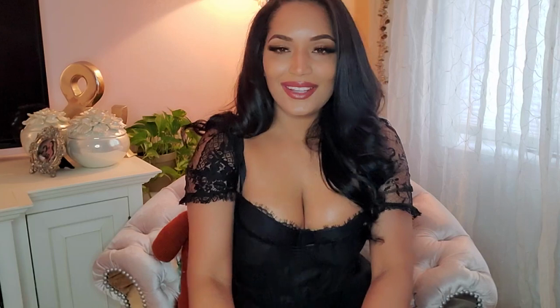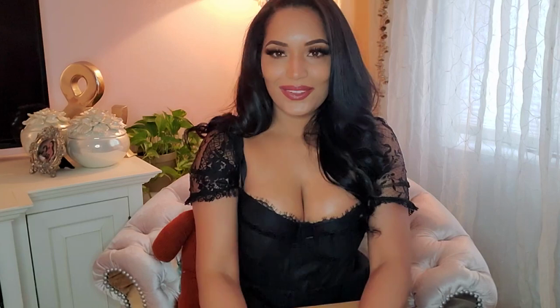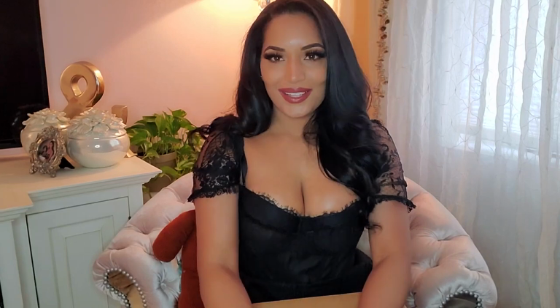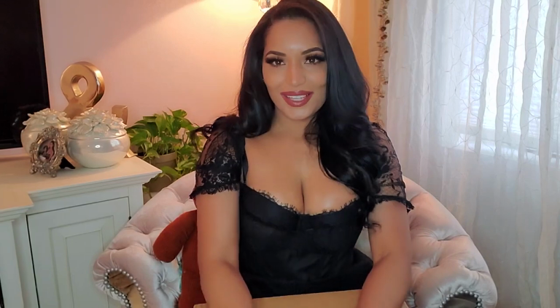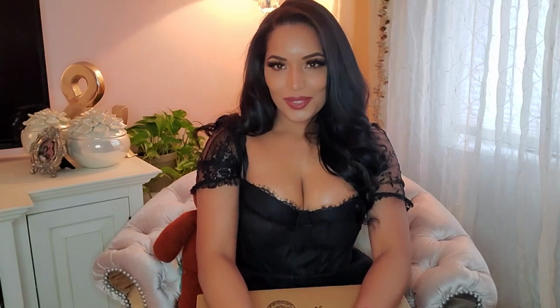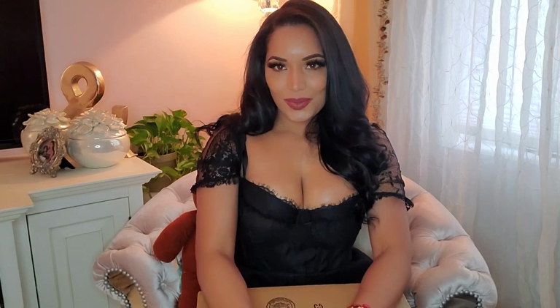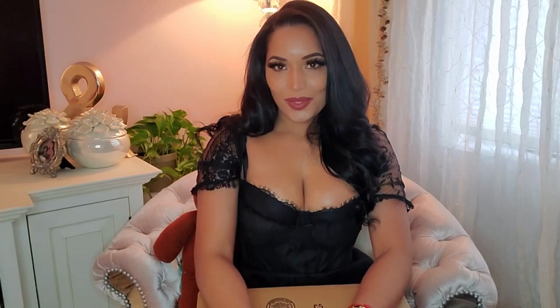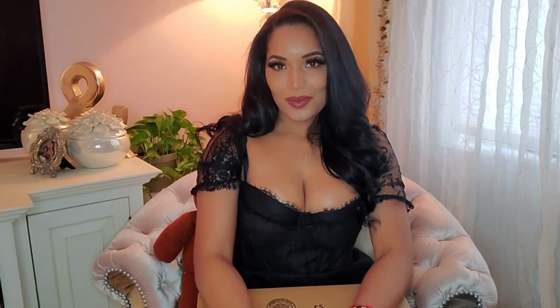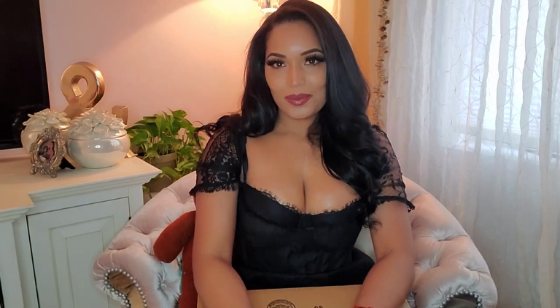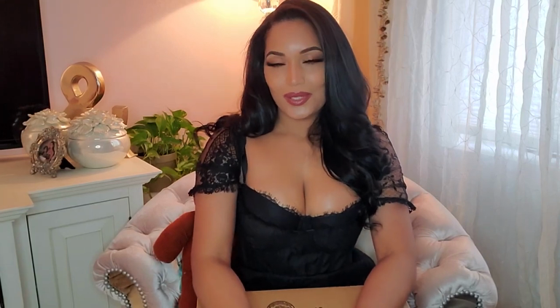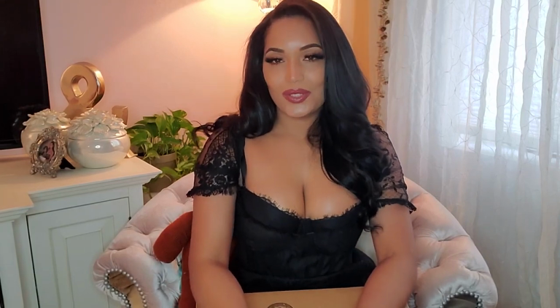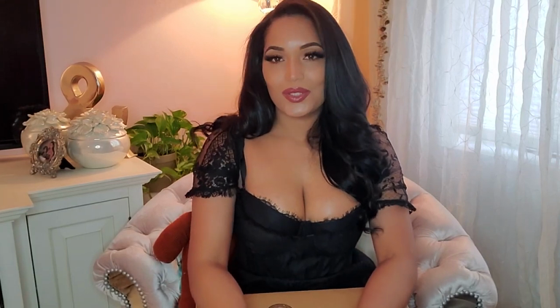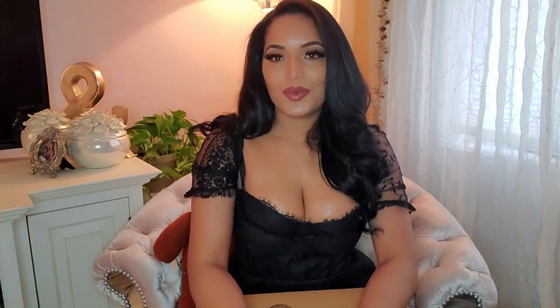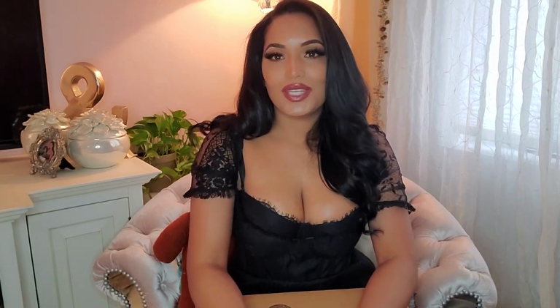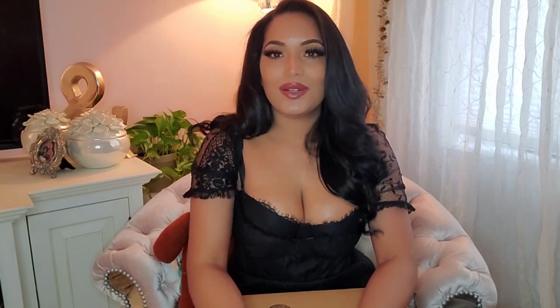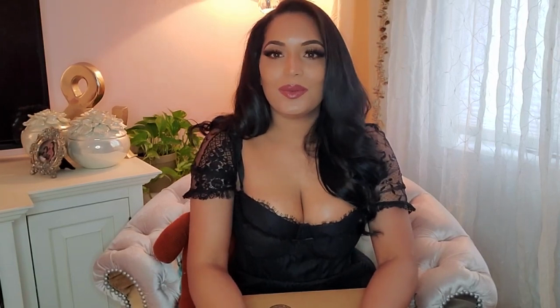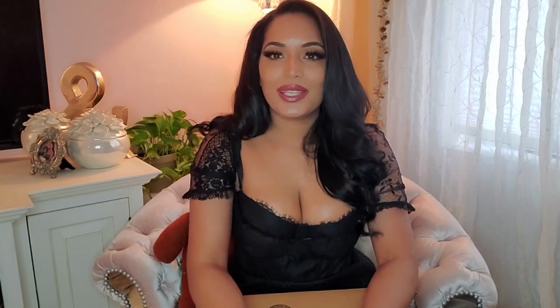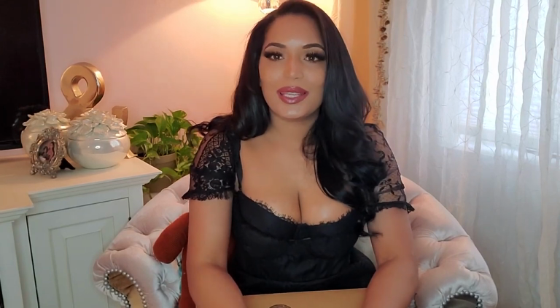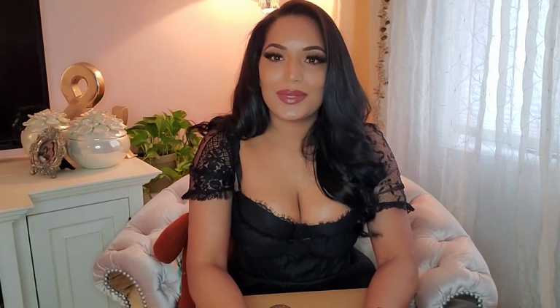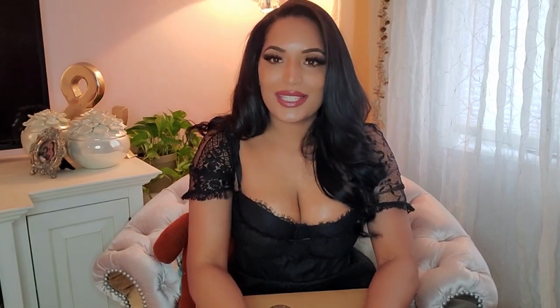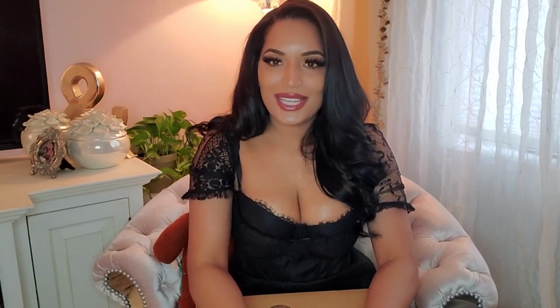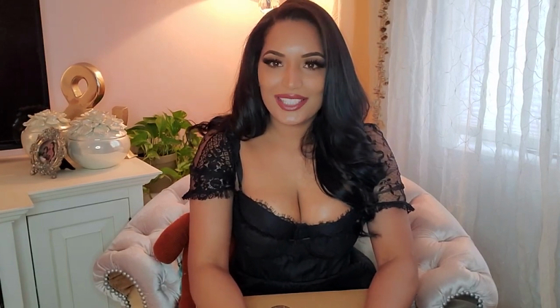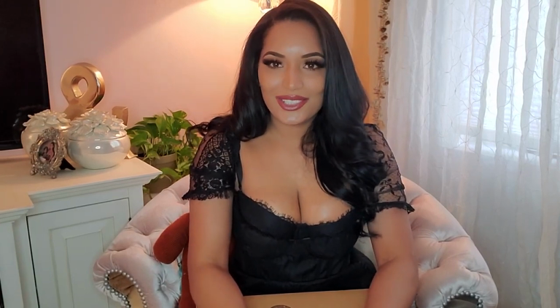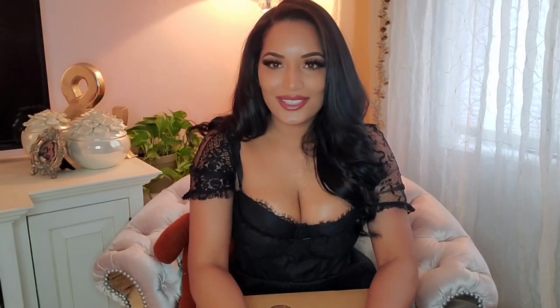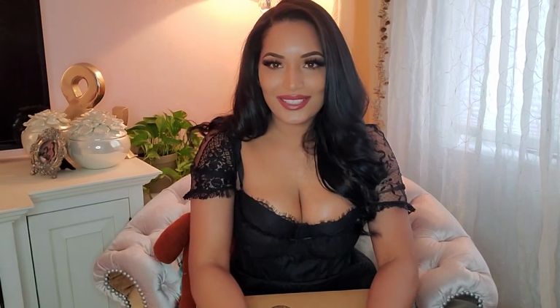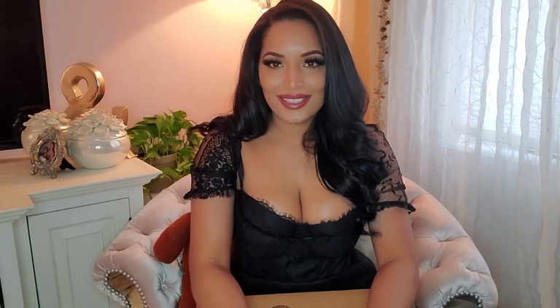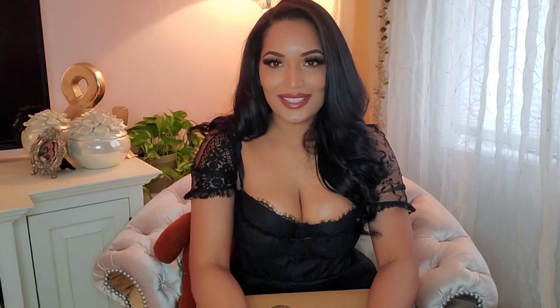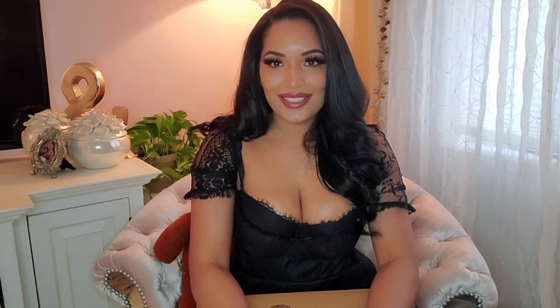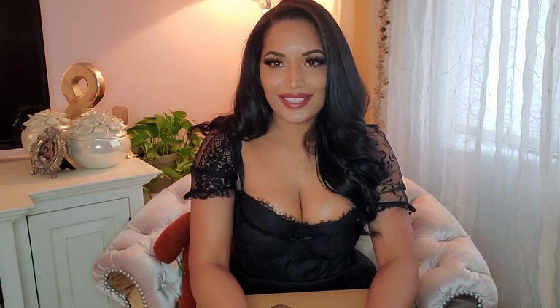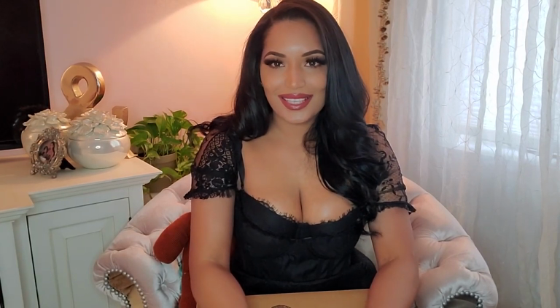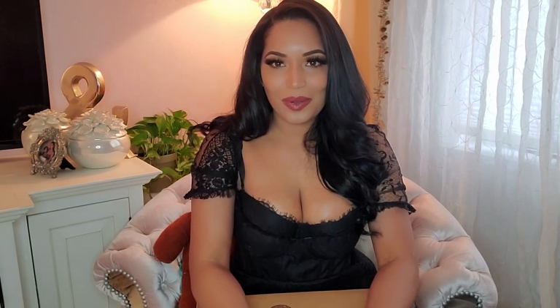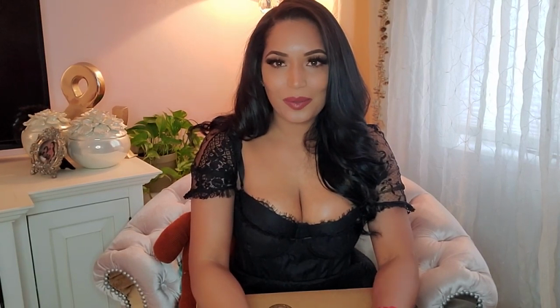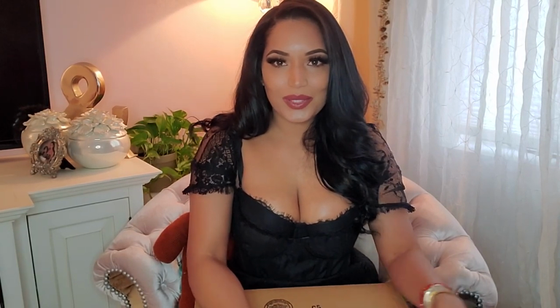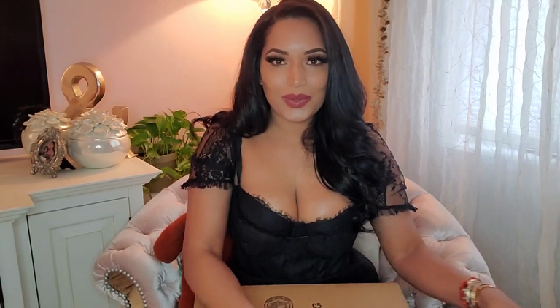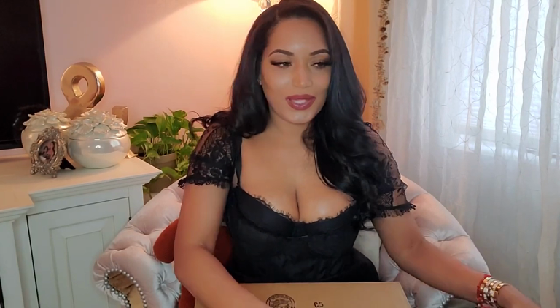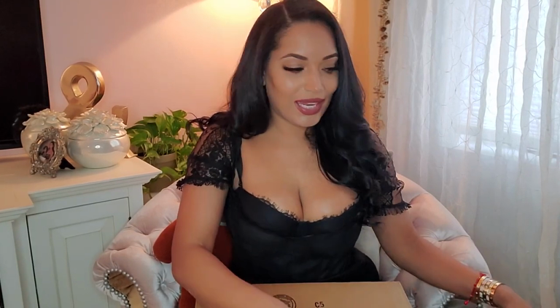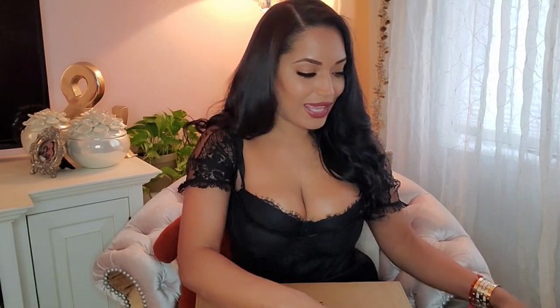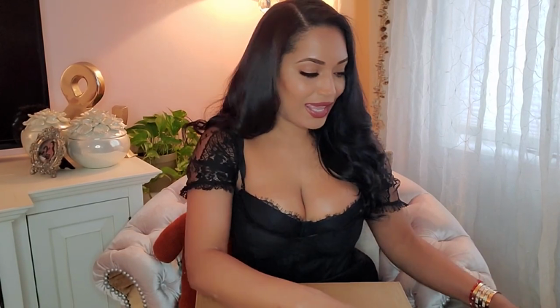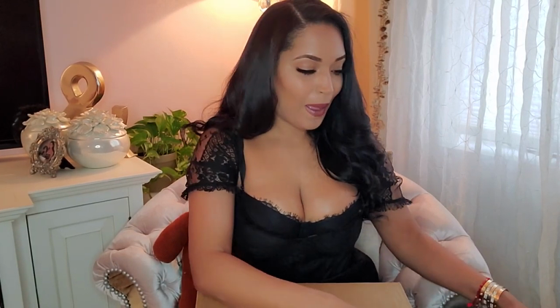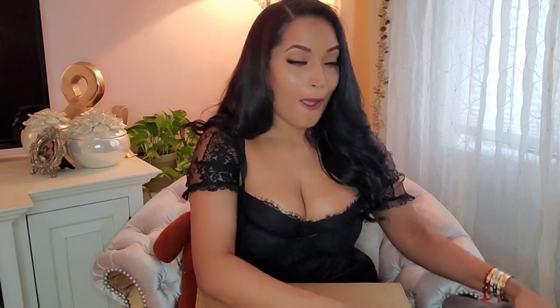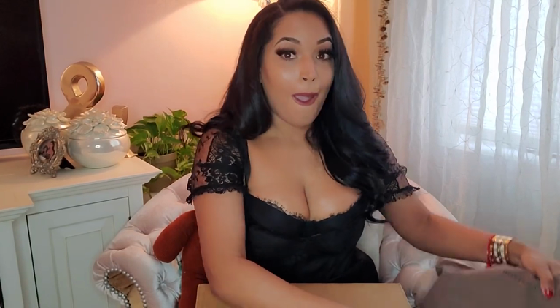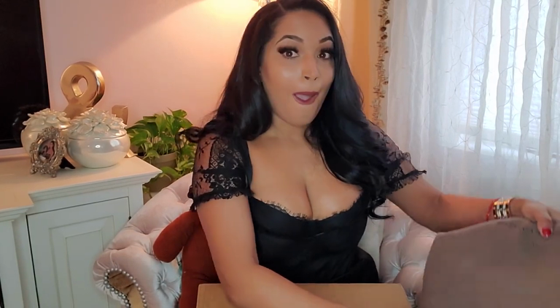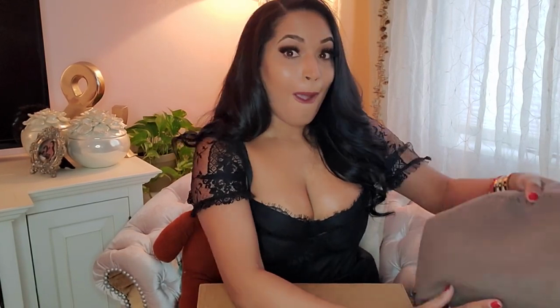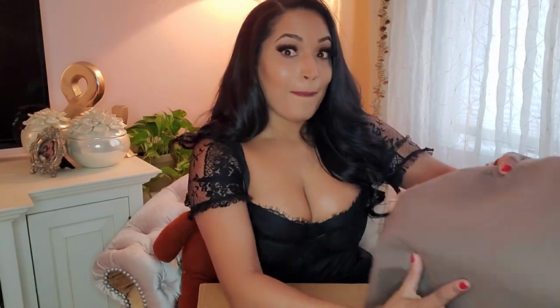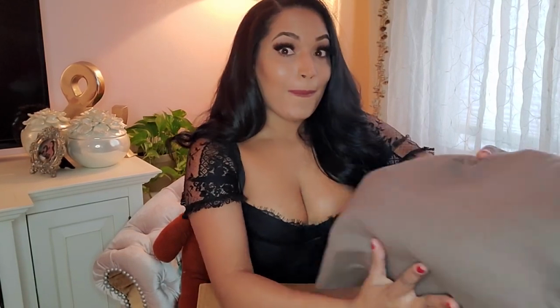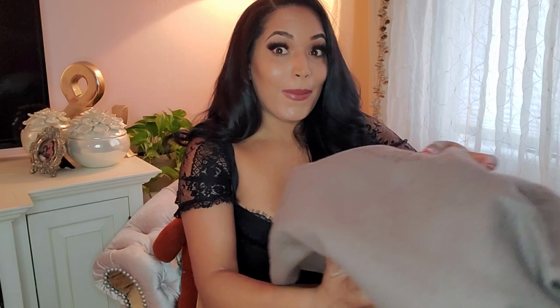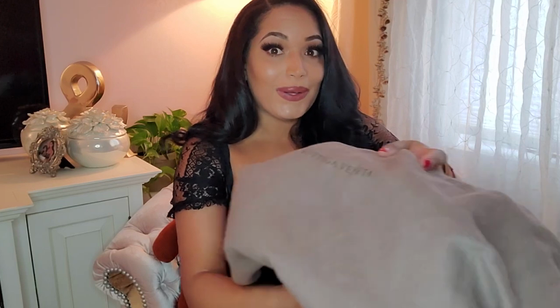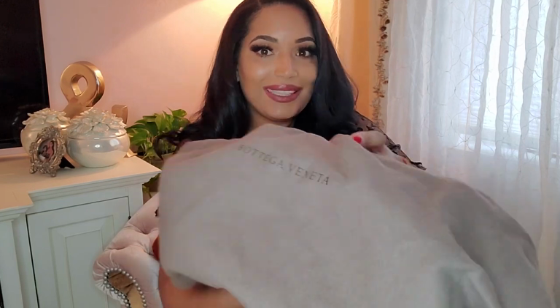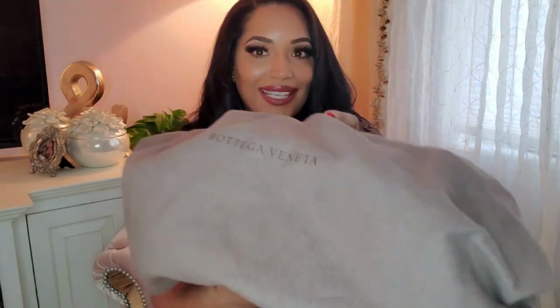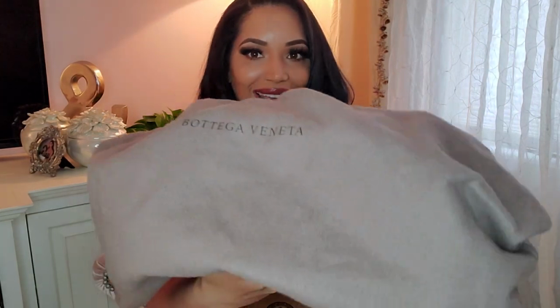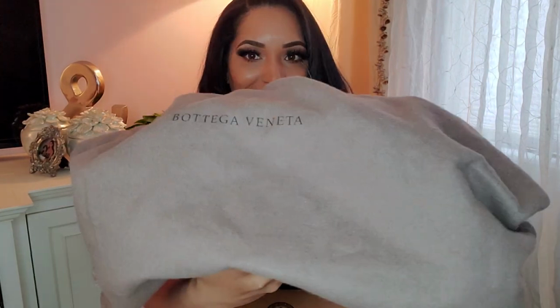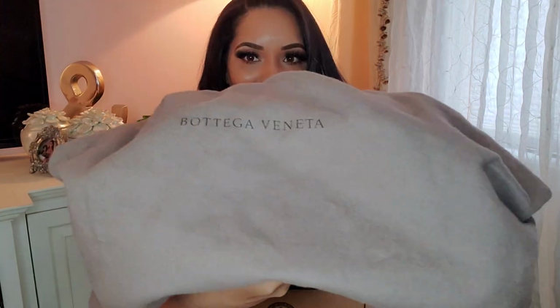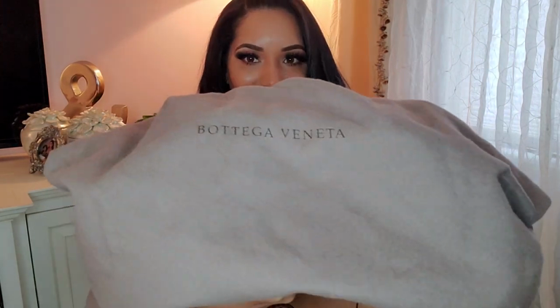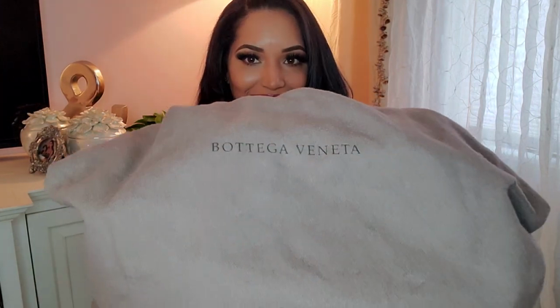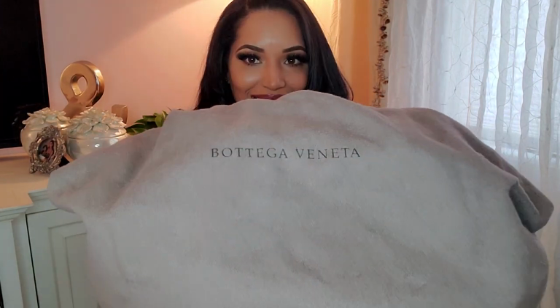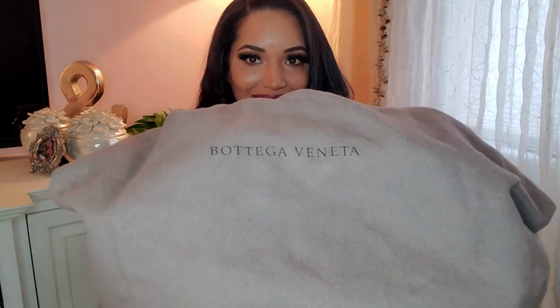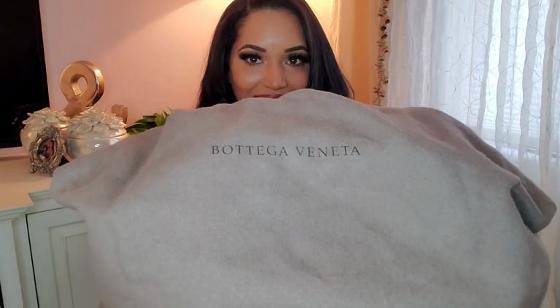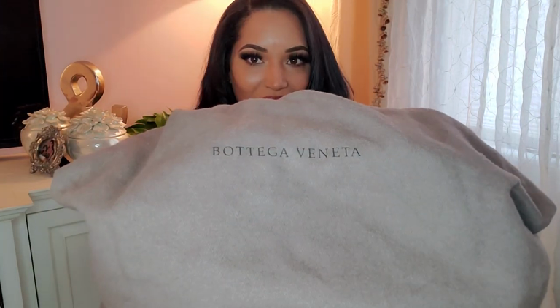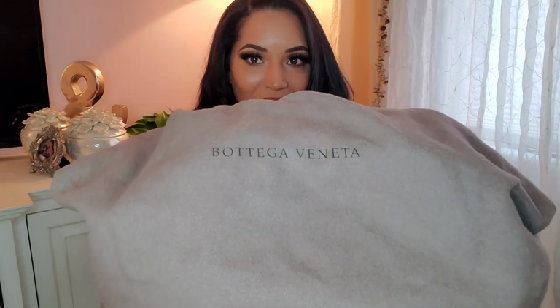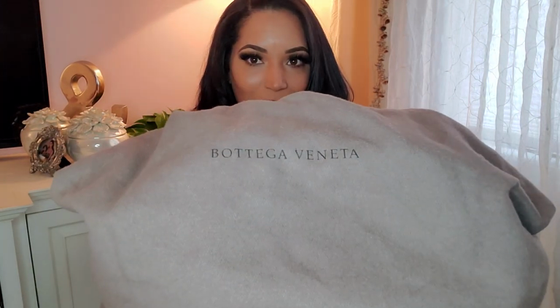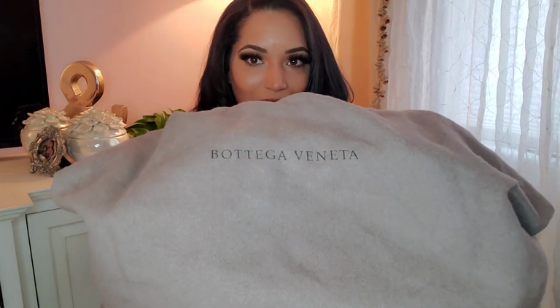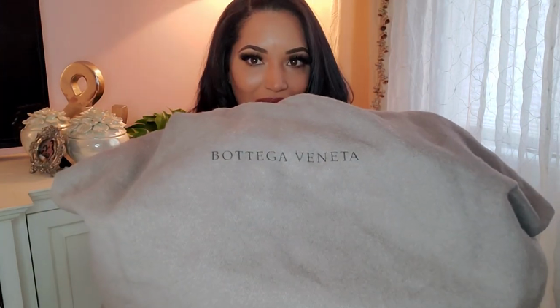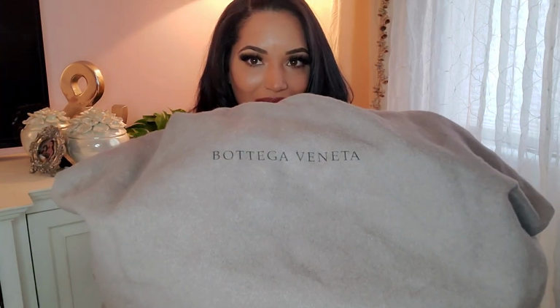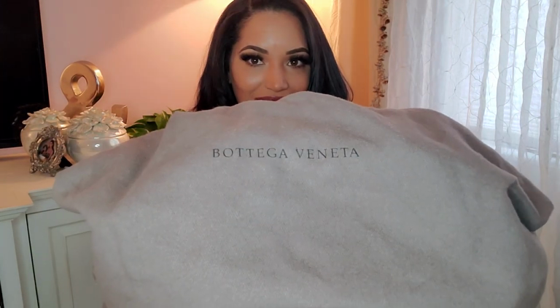Hello guys, welcome to my YouTube channel. My name is Angie Garcia and today I will be doing a Bottega Veneta unboxing.